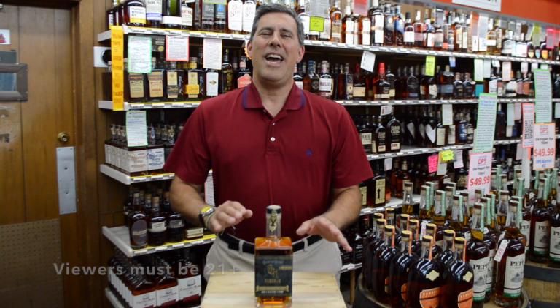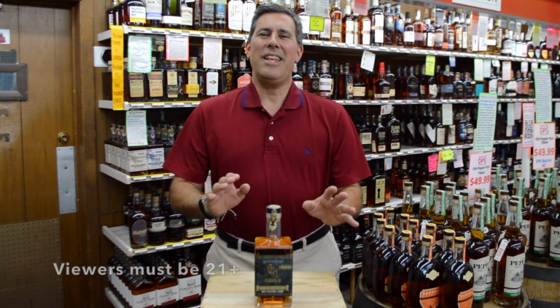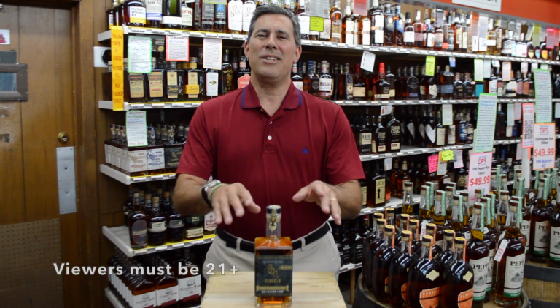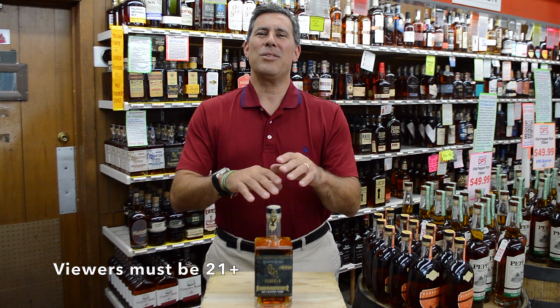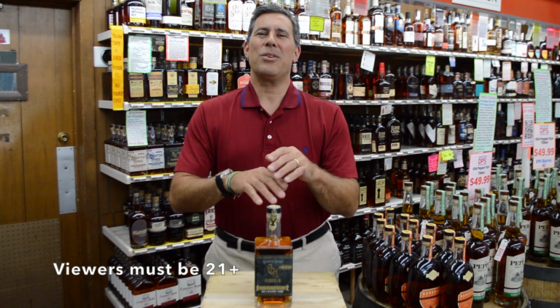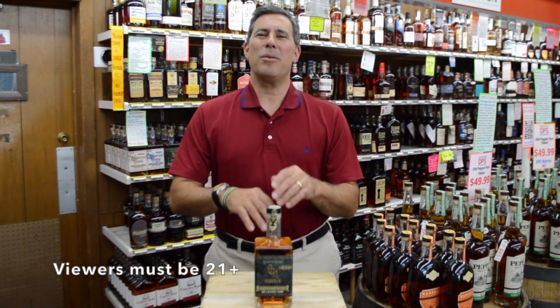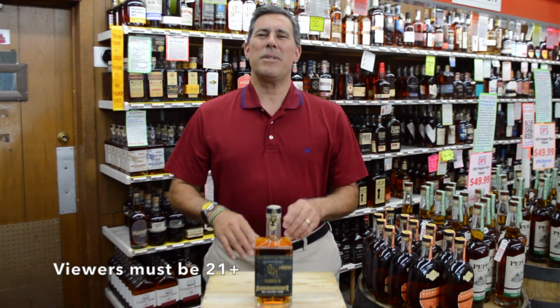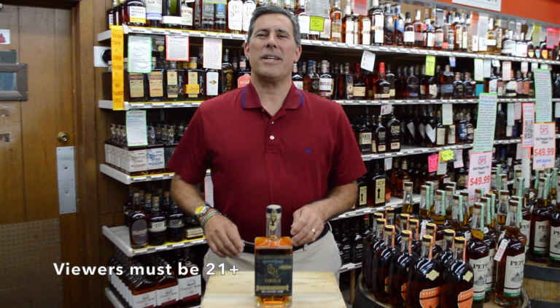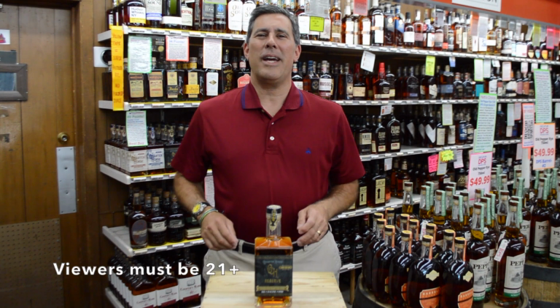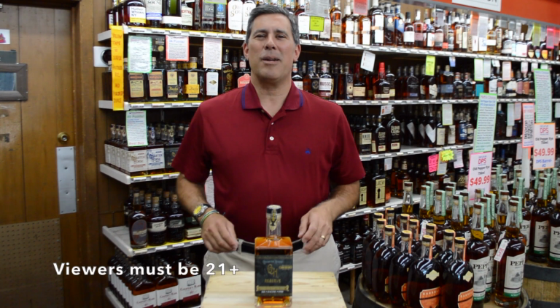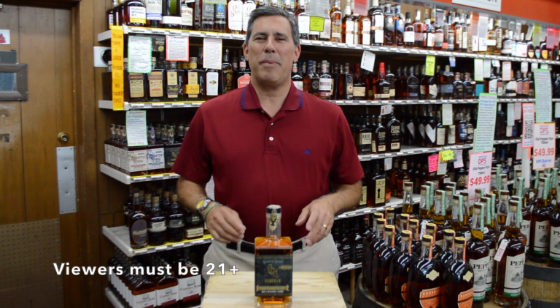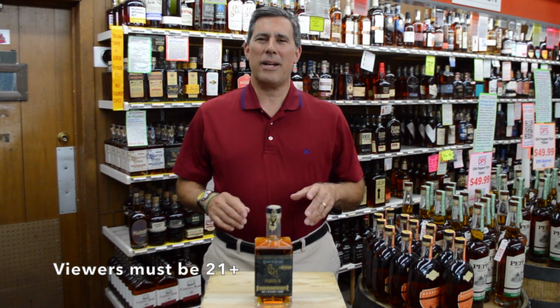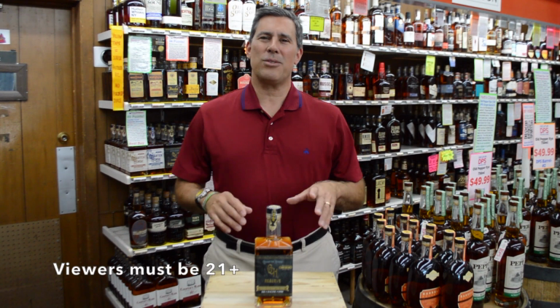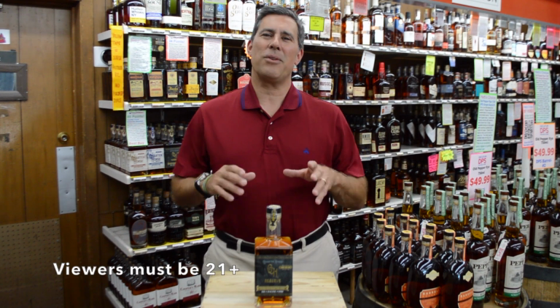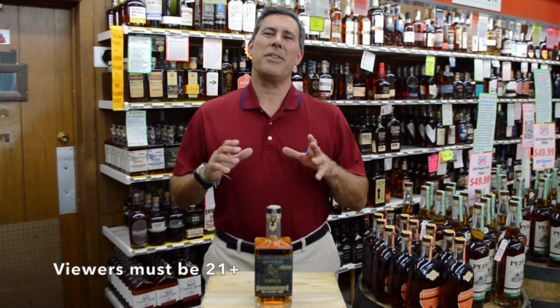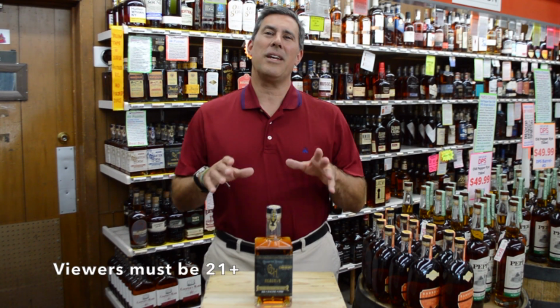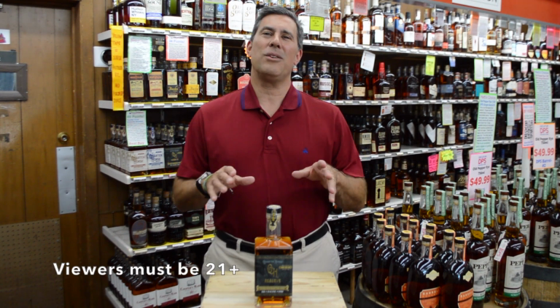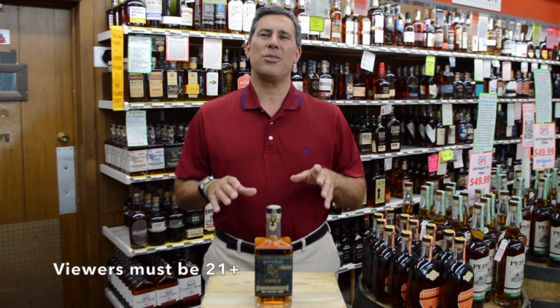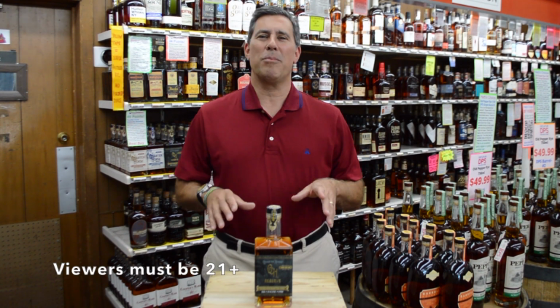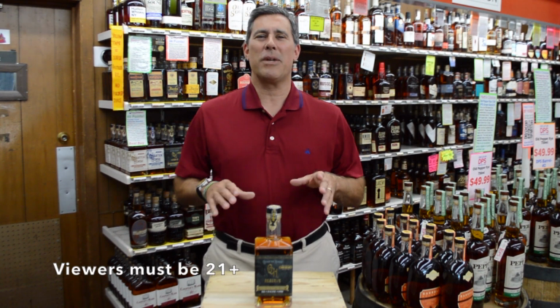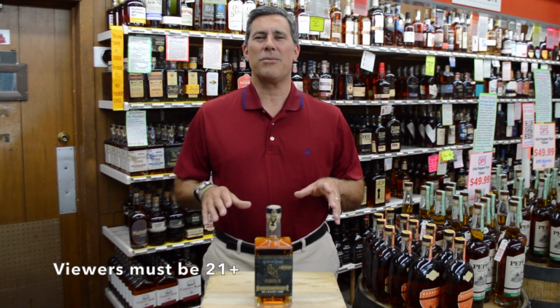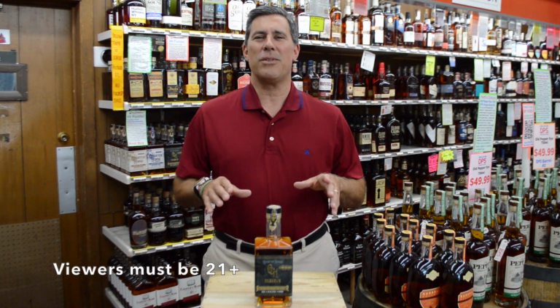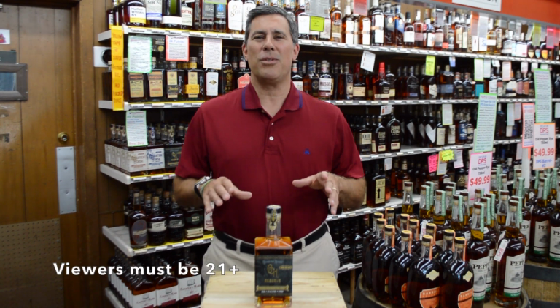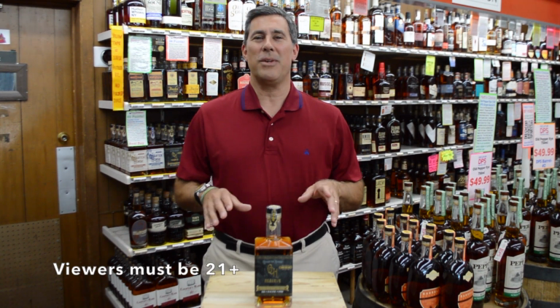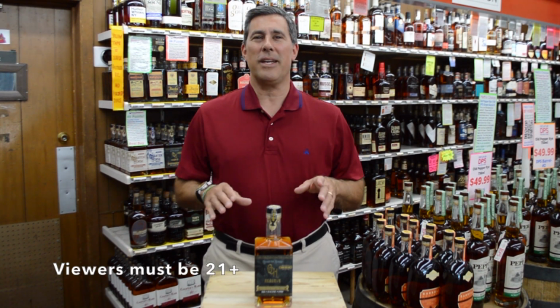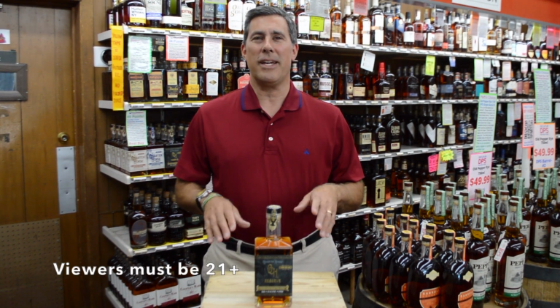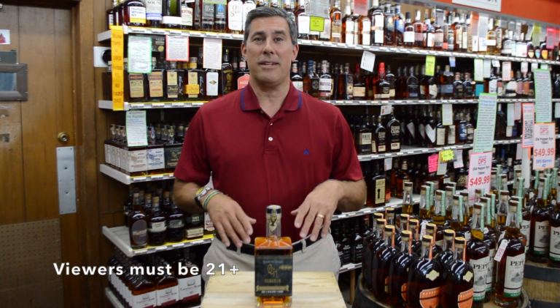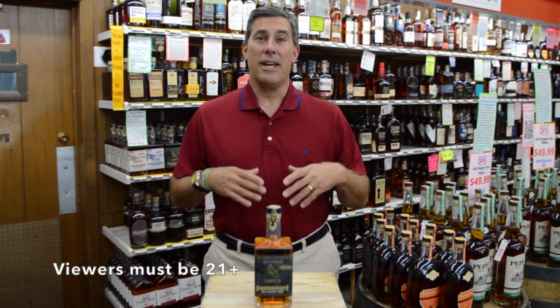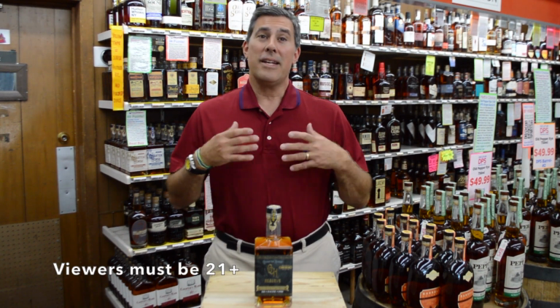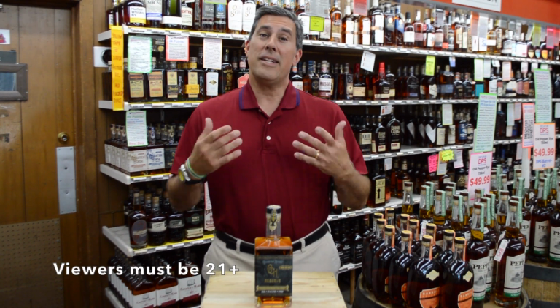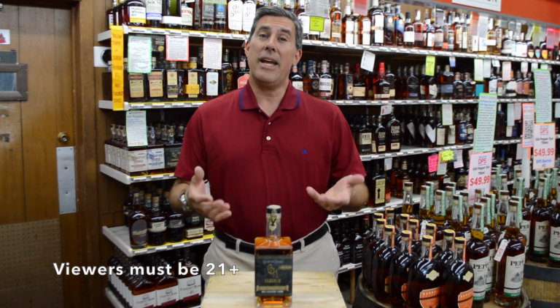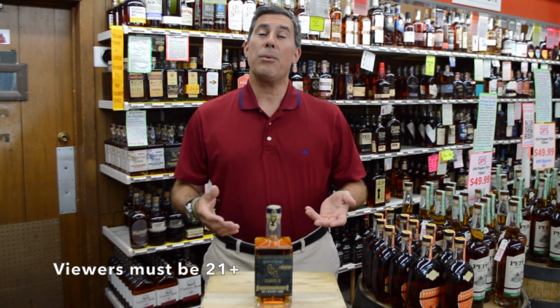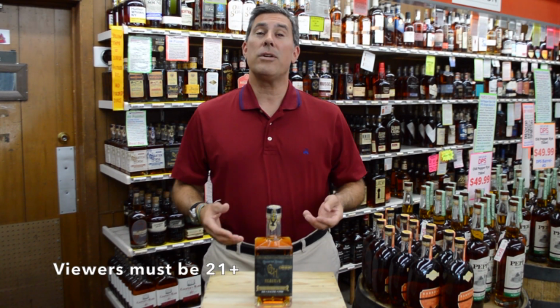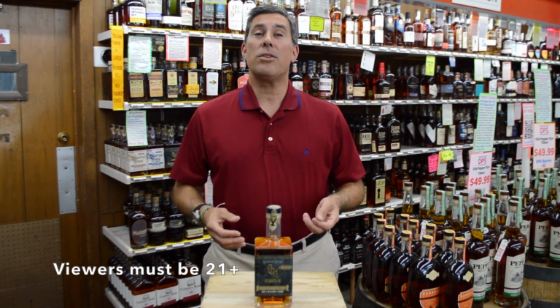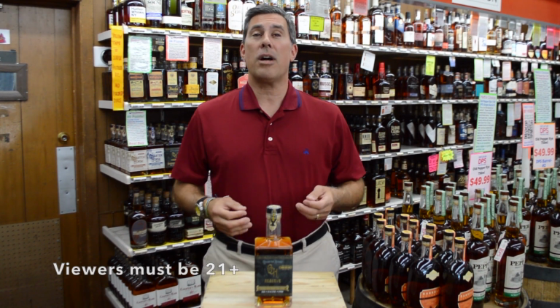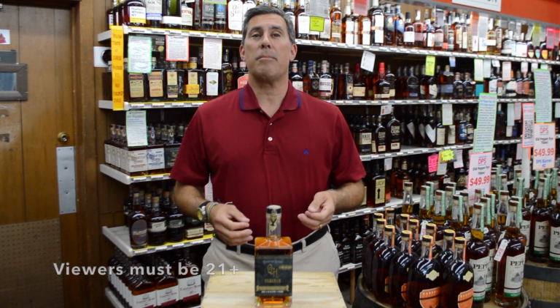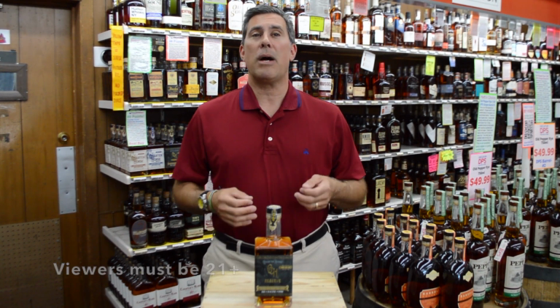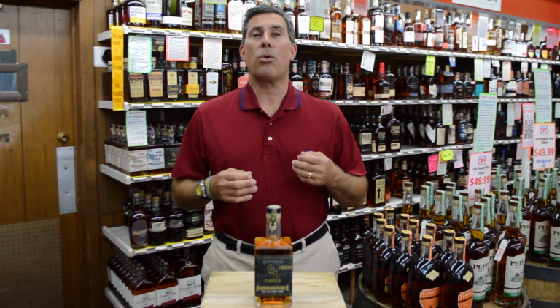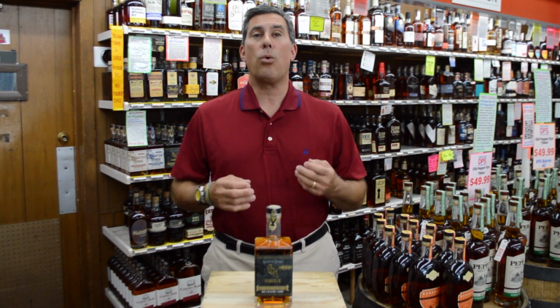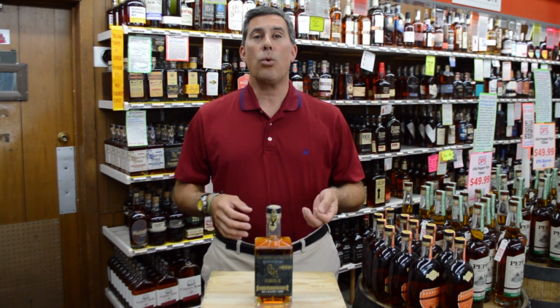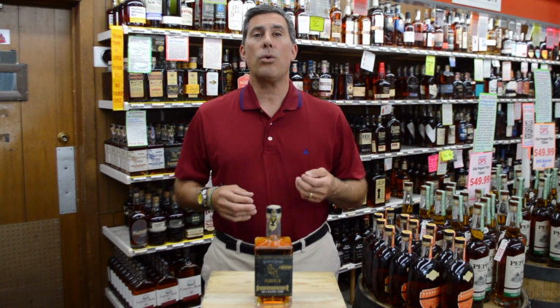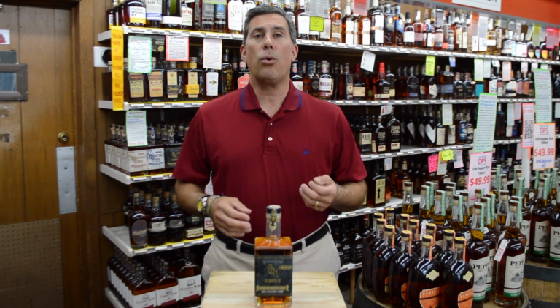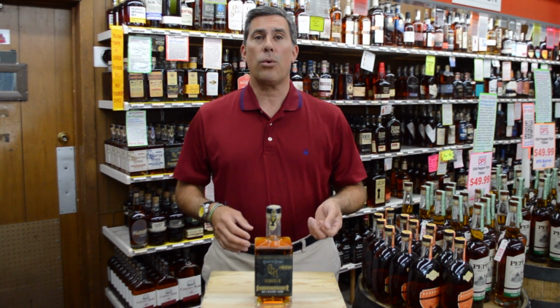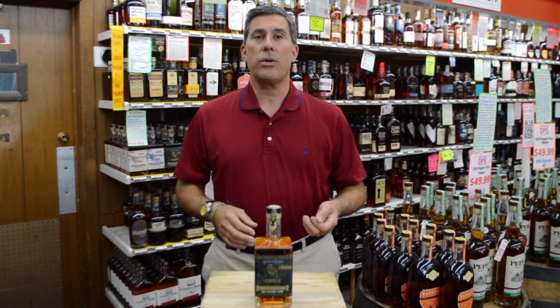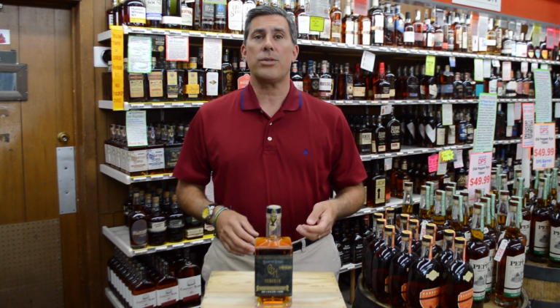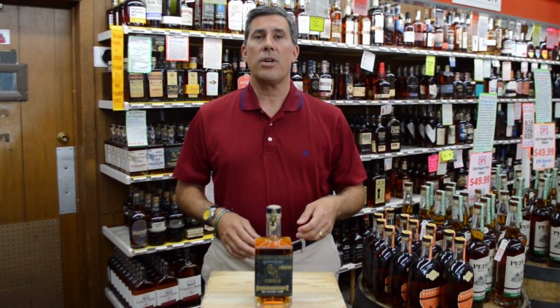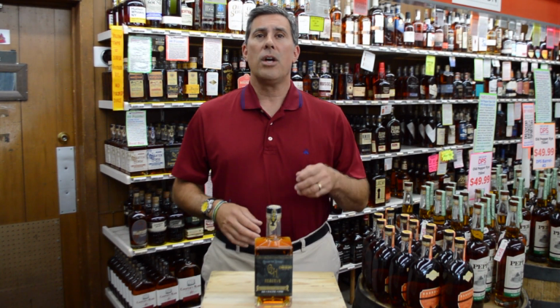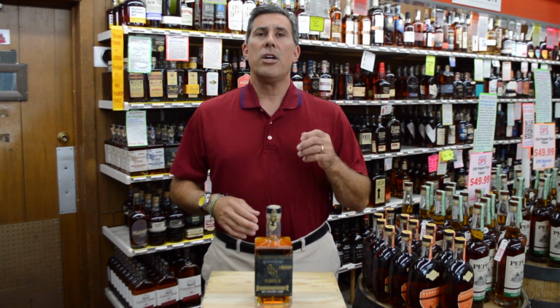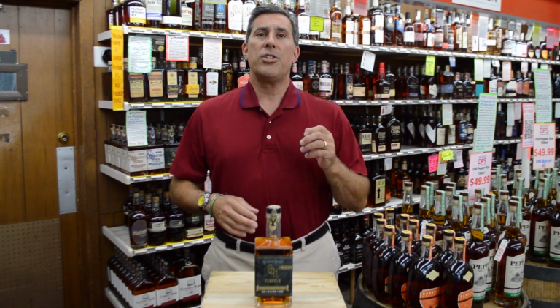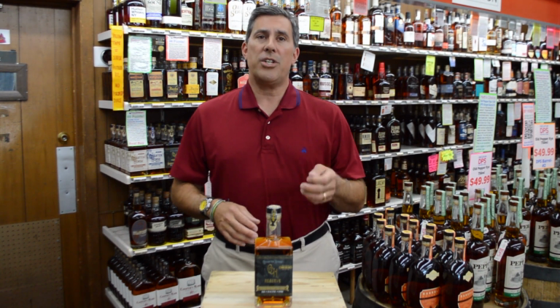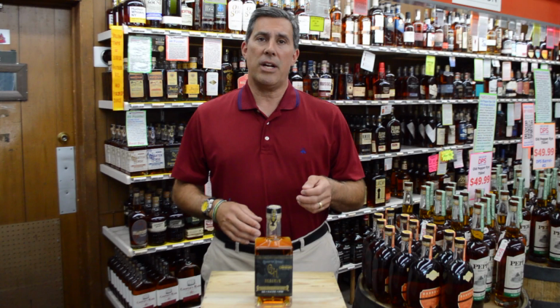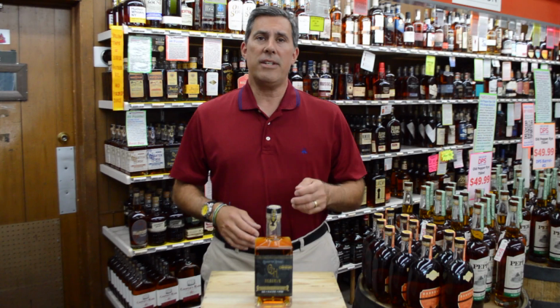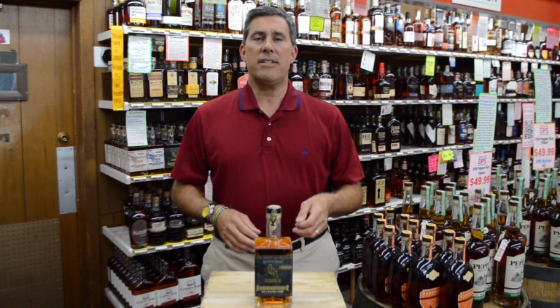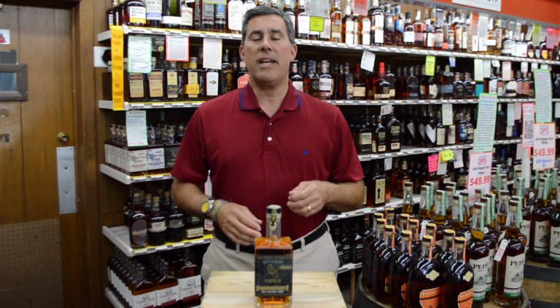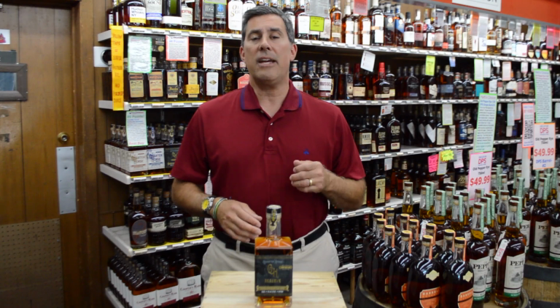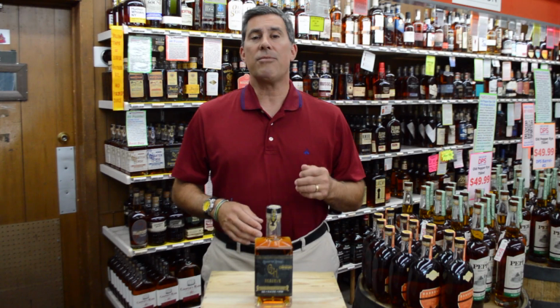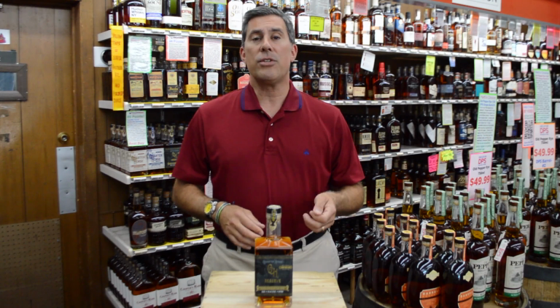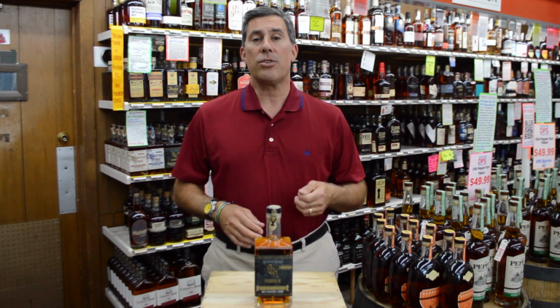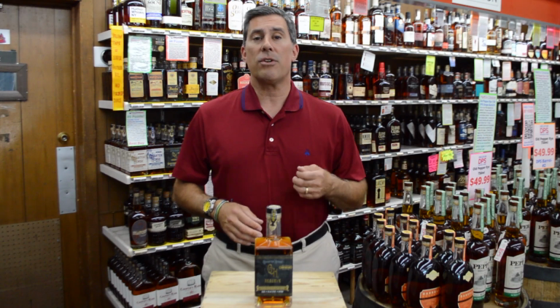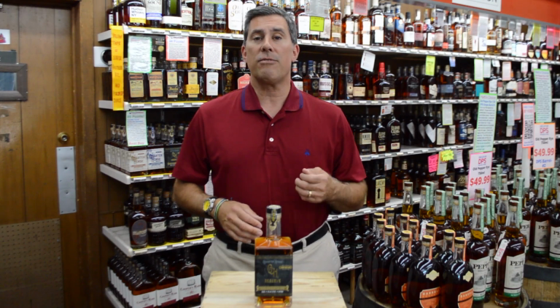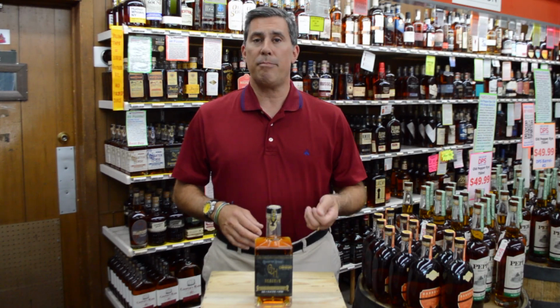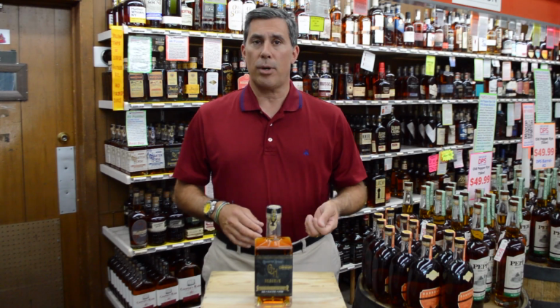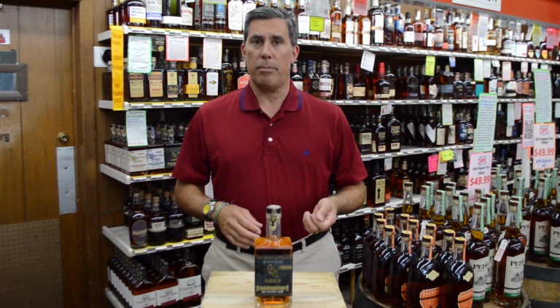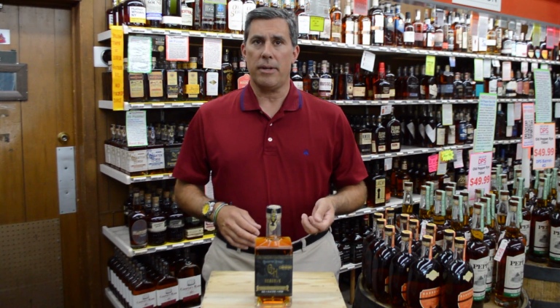Hey, this is Herb with the Catered Package Store. Thank you so much for tuning in. Today we're going to talk about Quarter Horse Sherry Stave Reserve Bourbon.